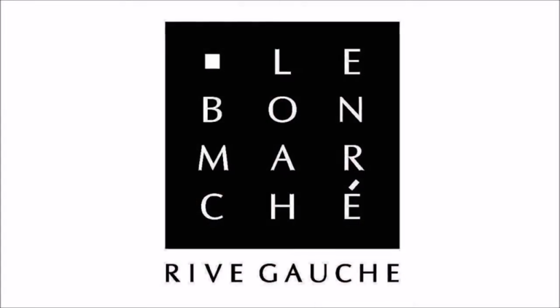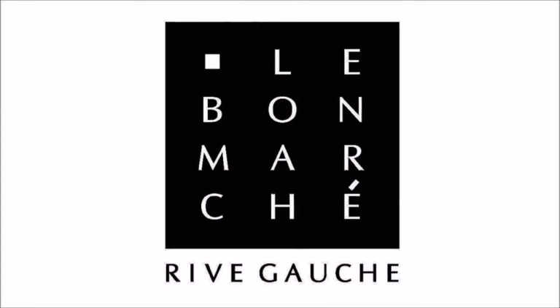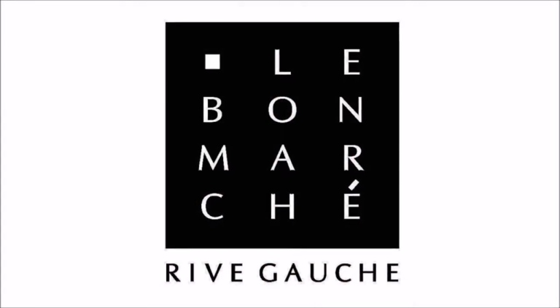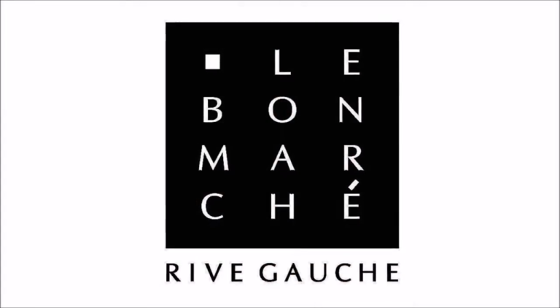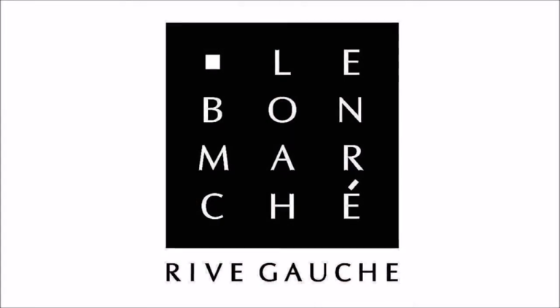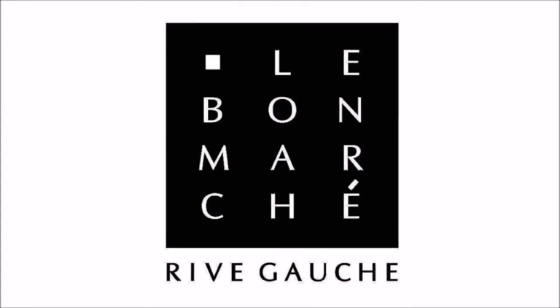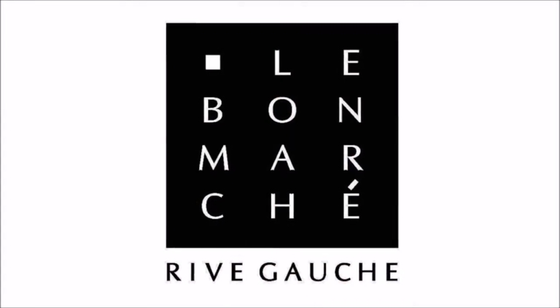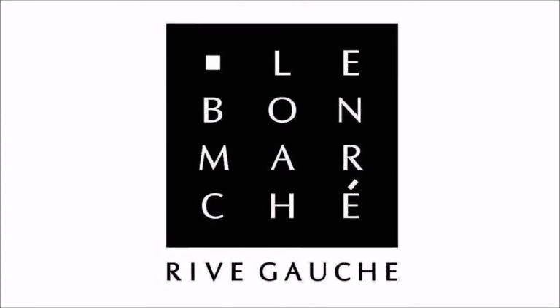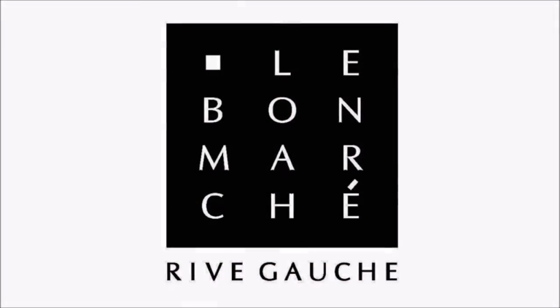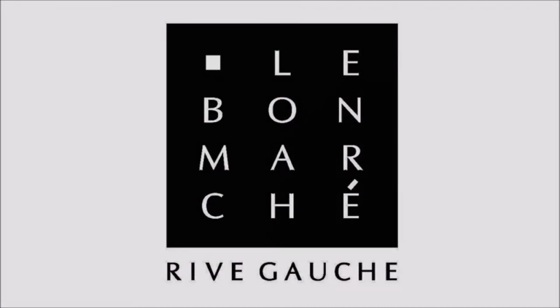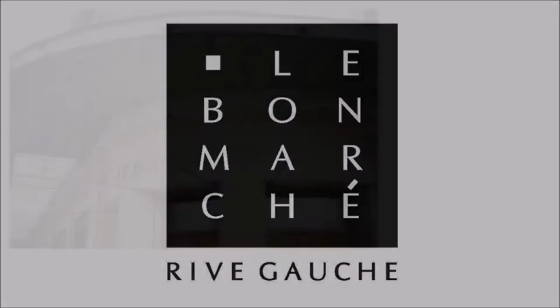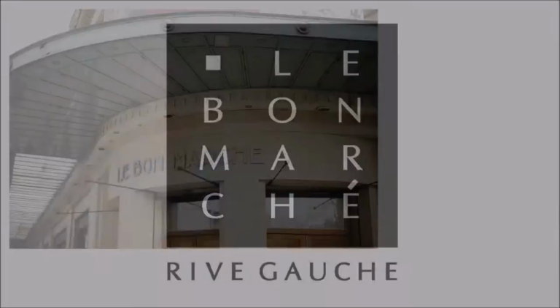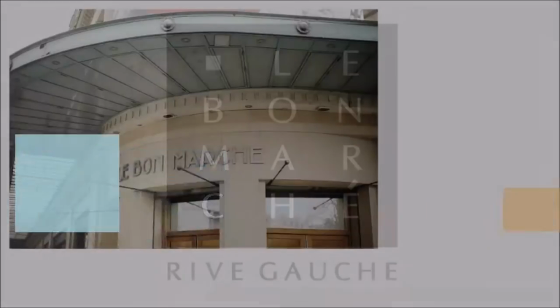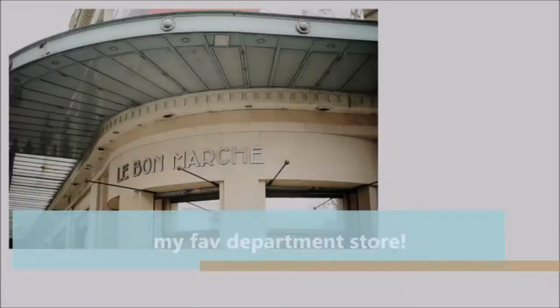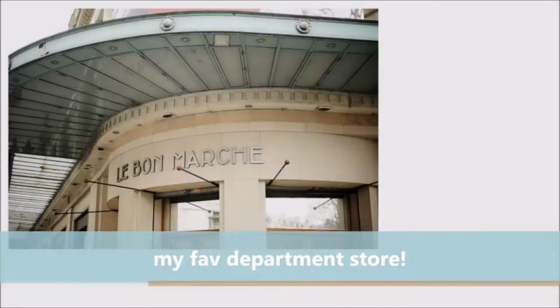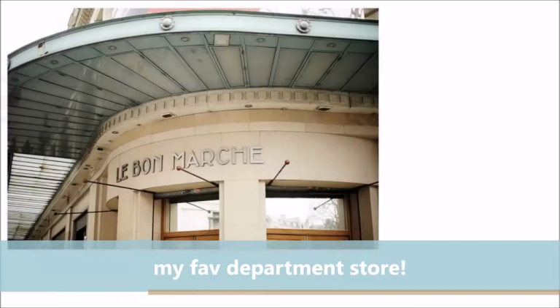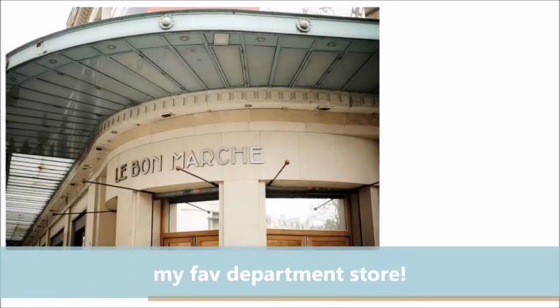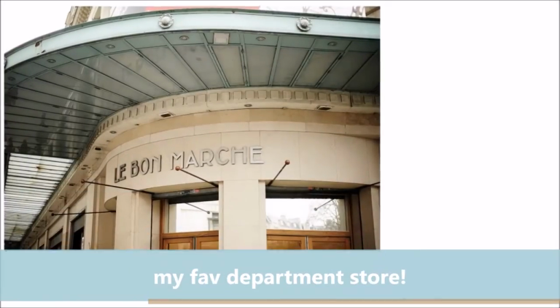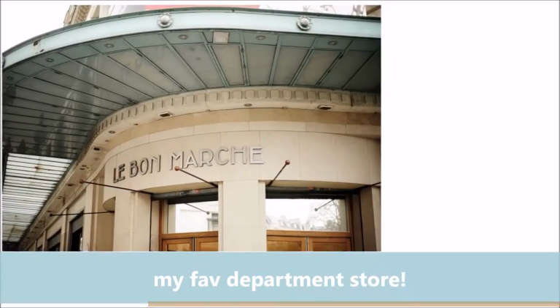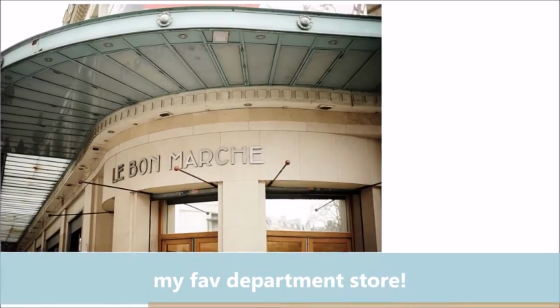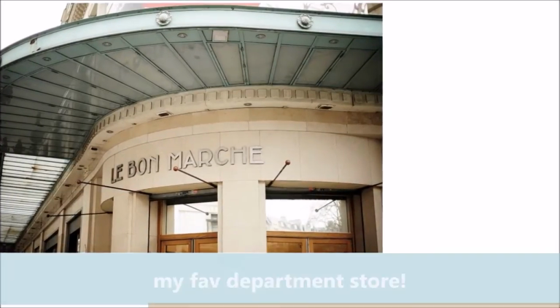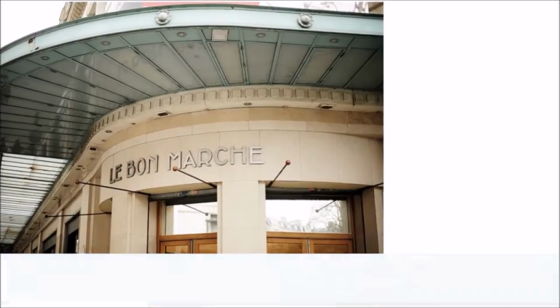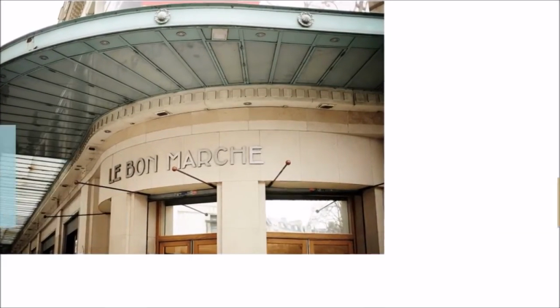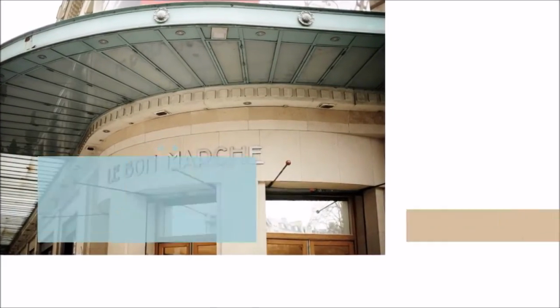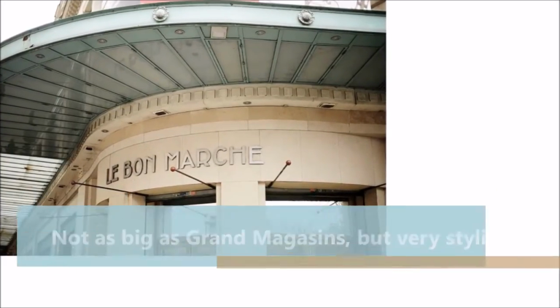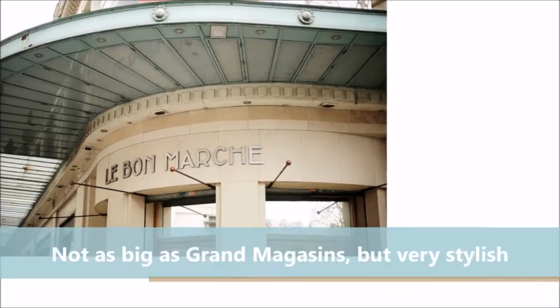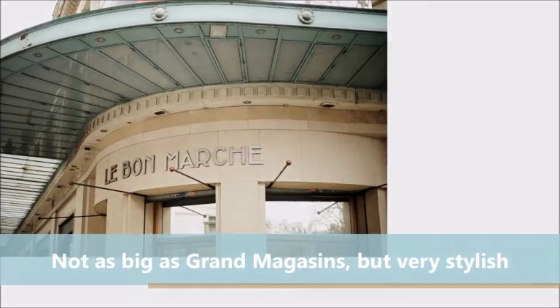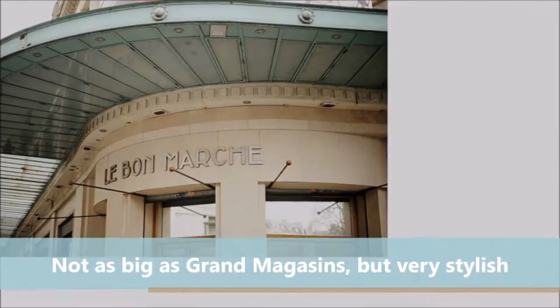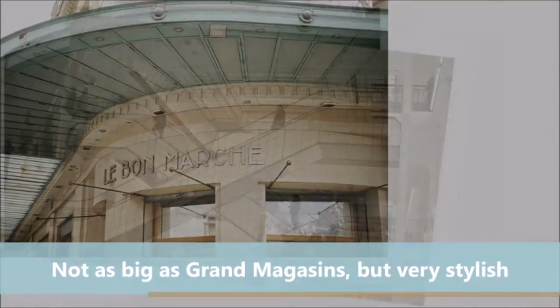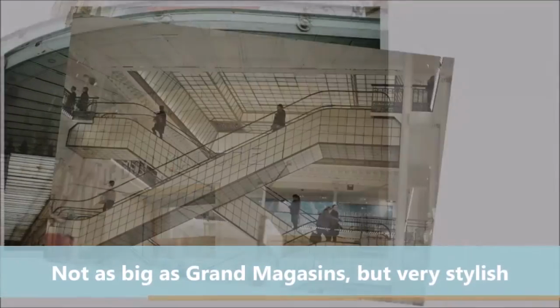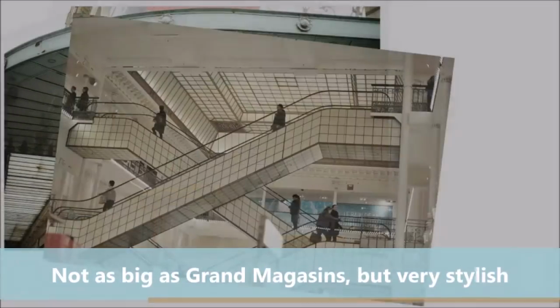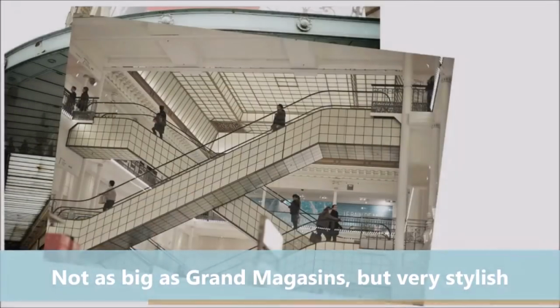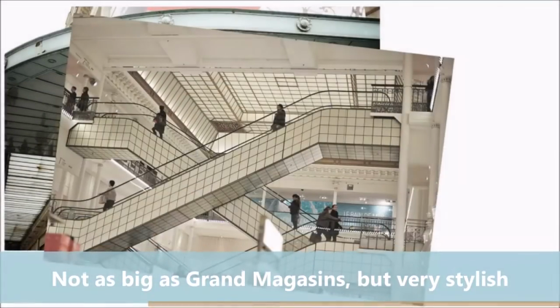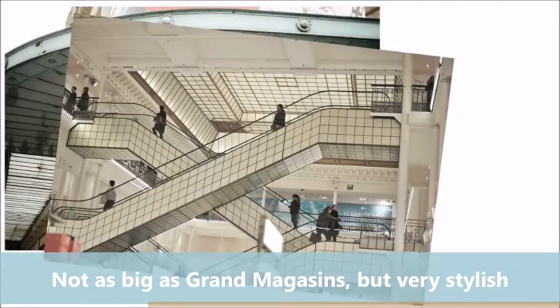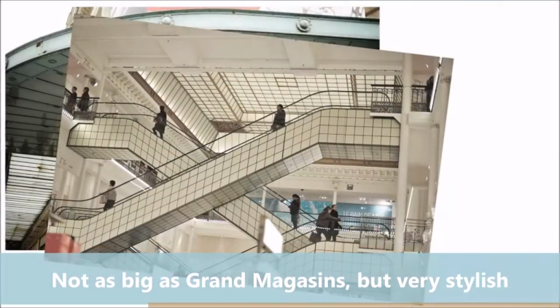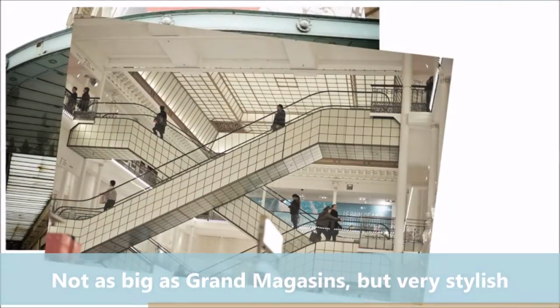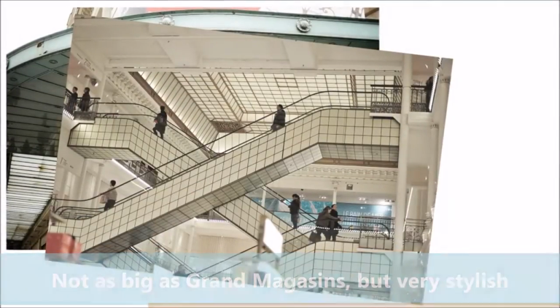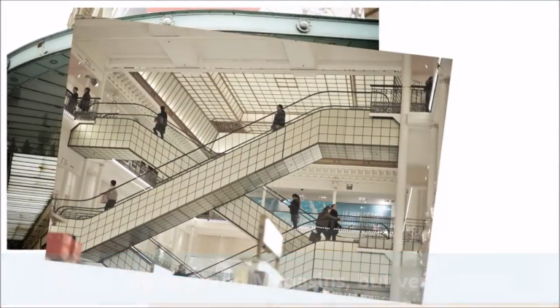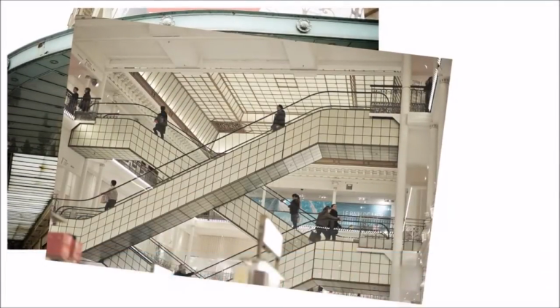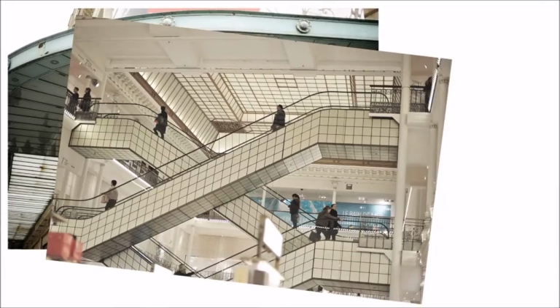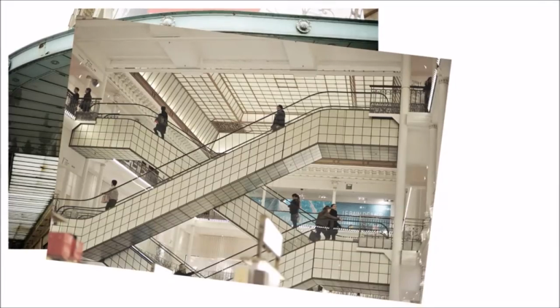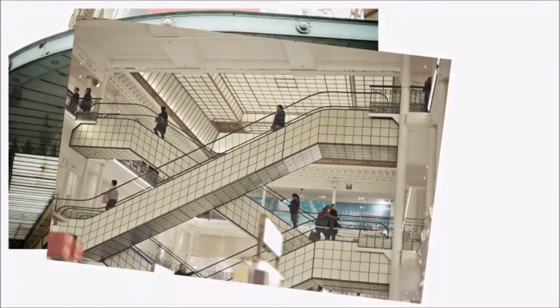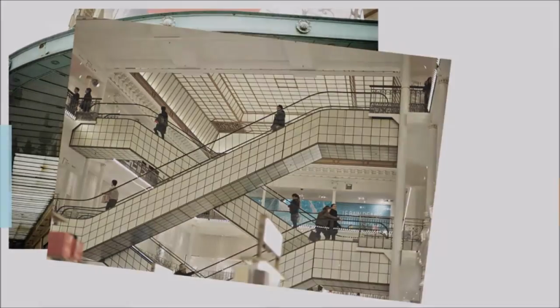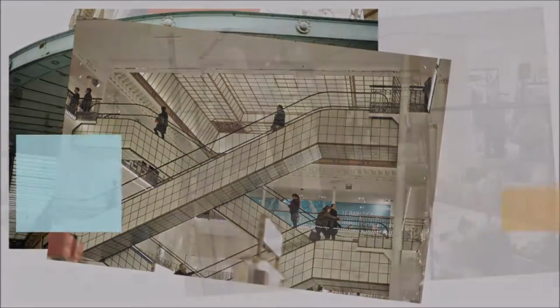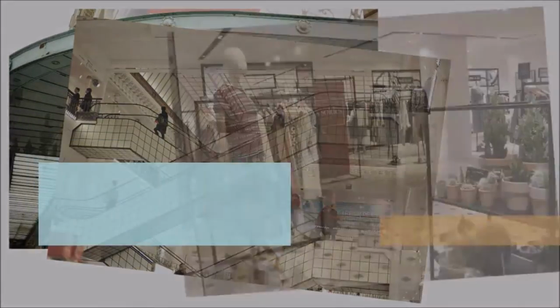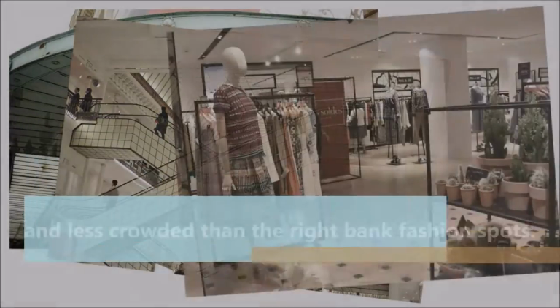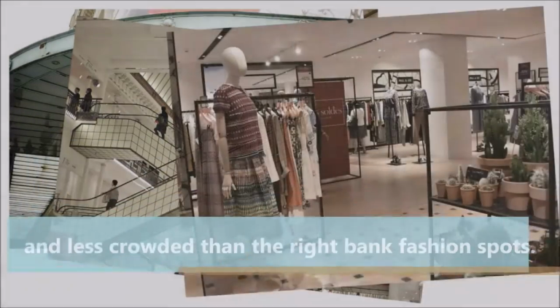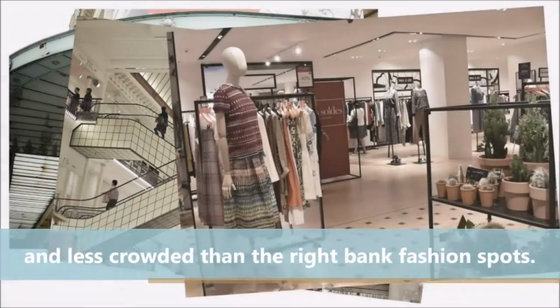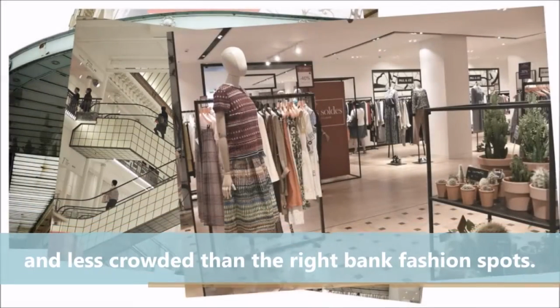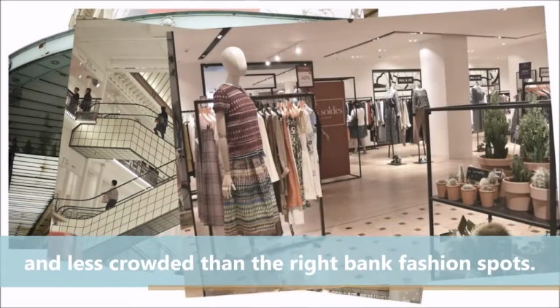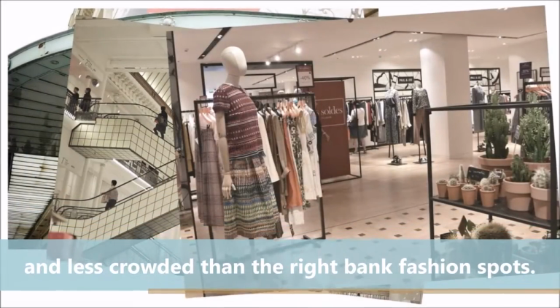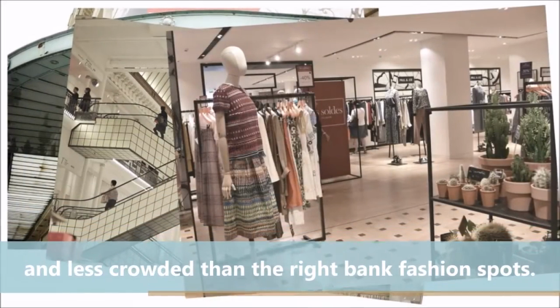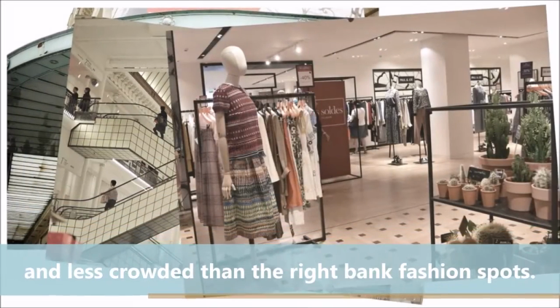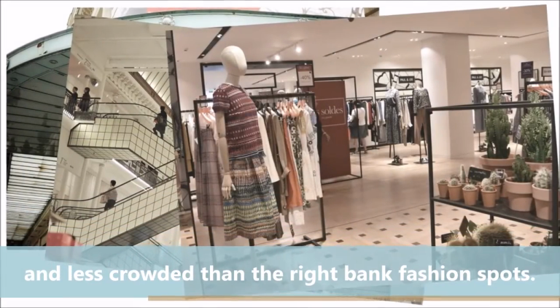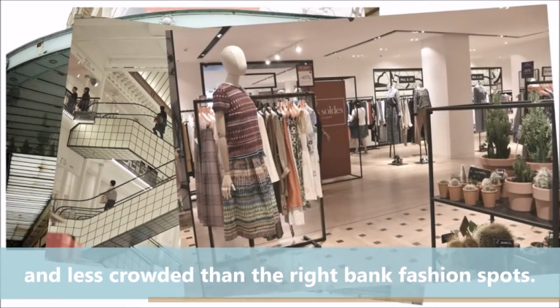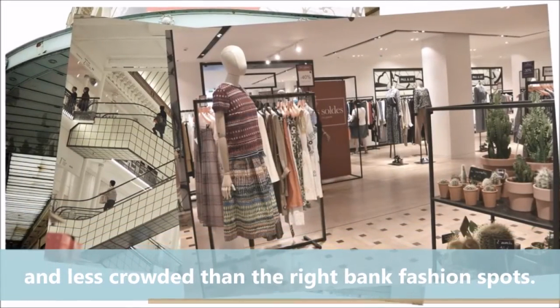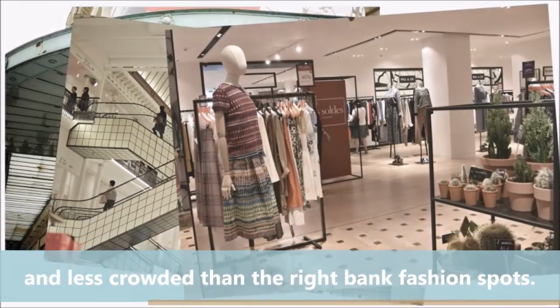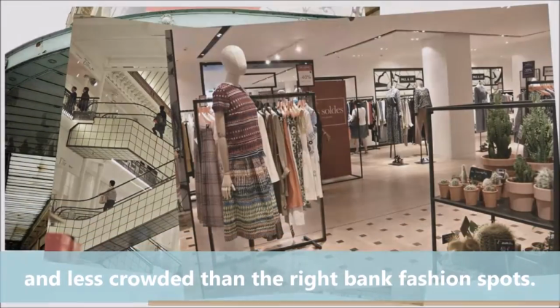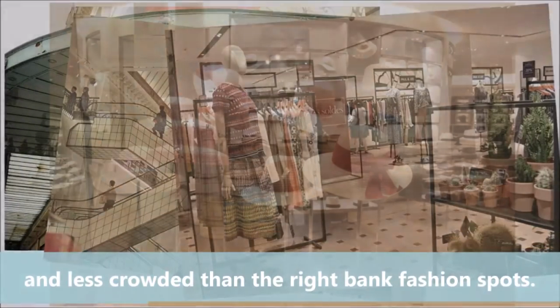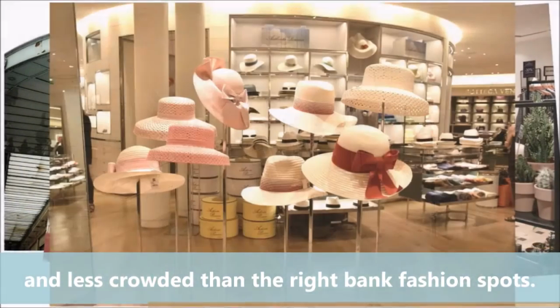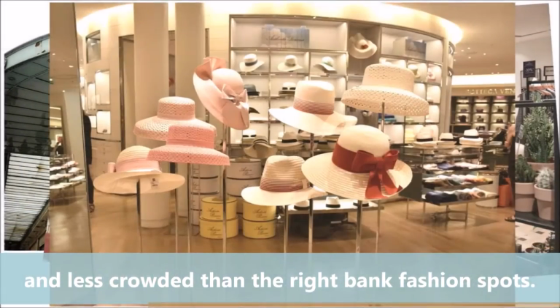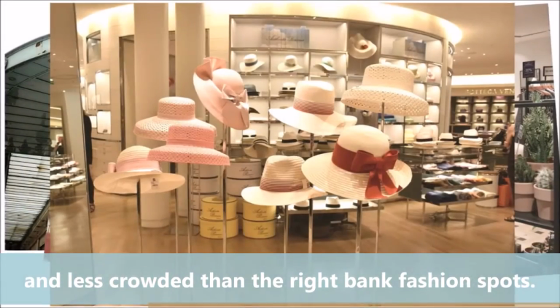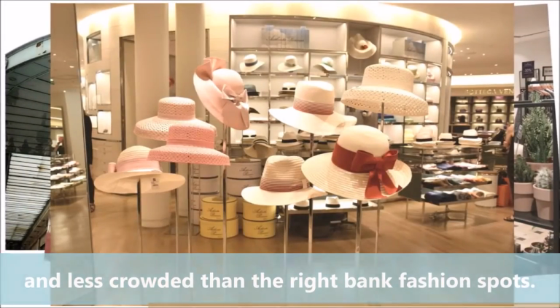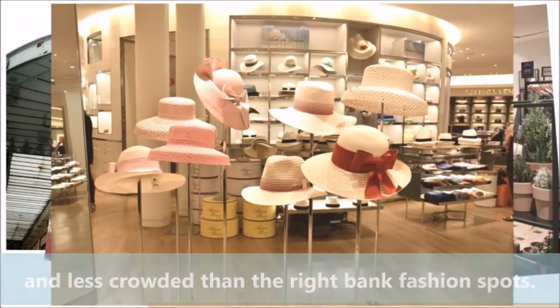Le Bon Marché — my favorite department store. Not as big as the Grand Magasins, but very stylish and less crowded than the right bank fashion spots.